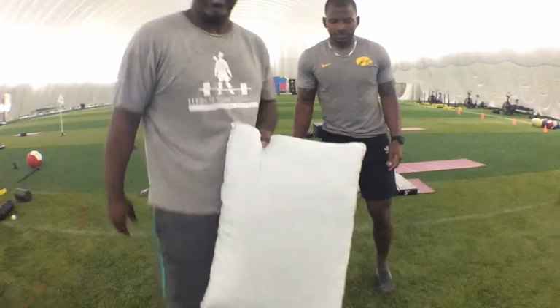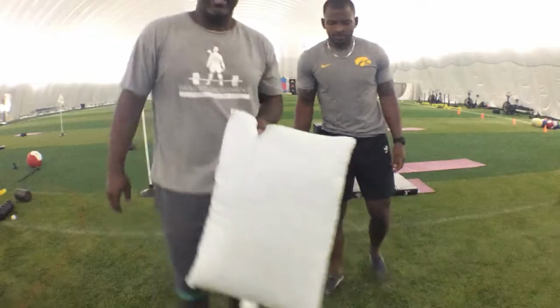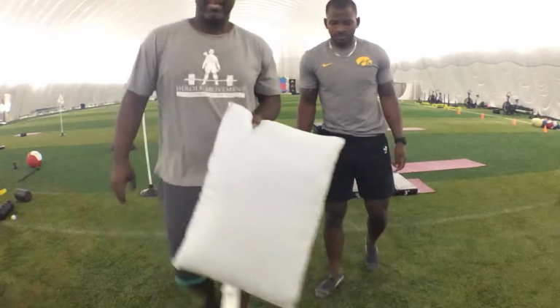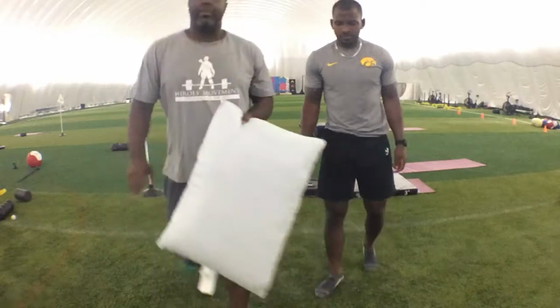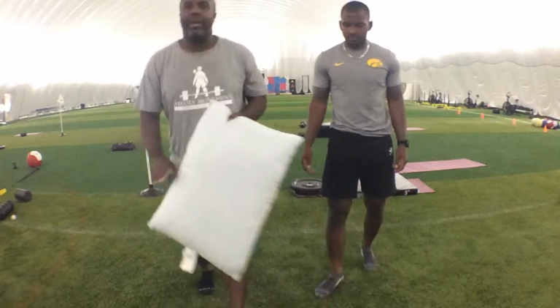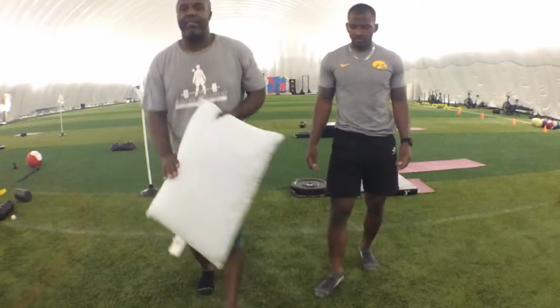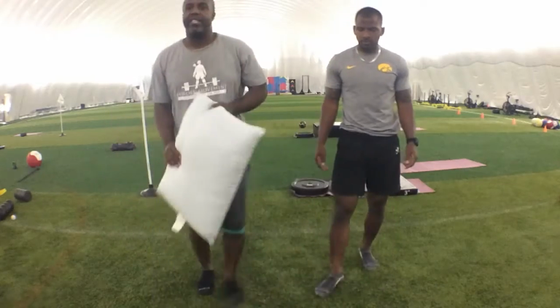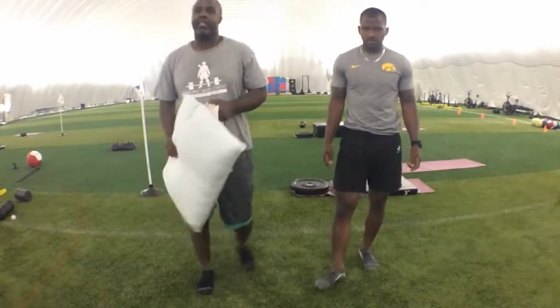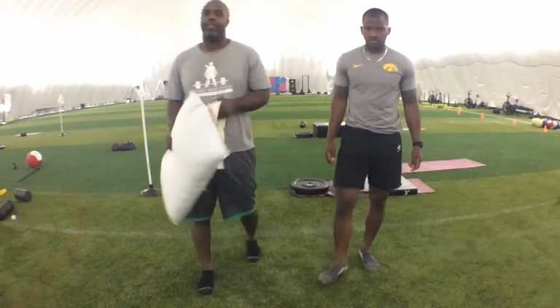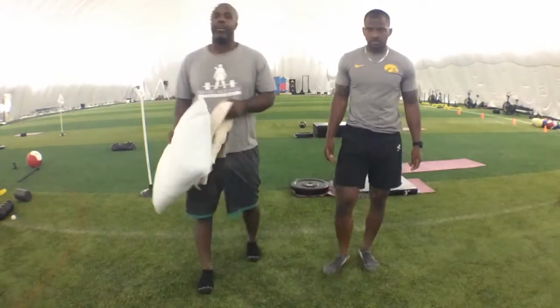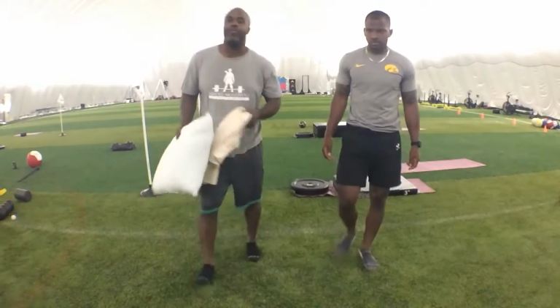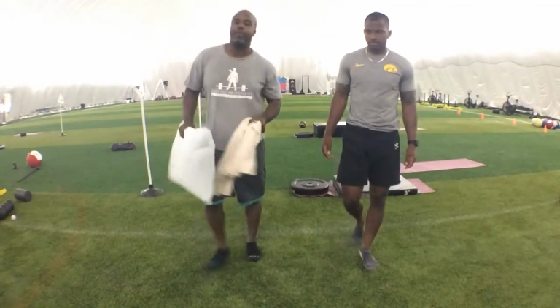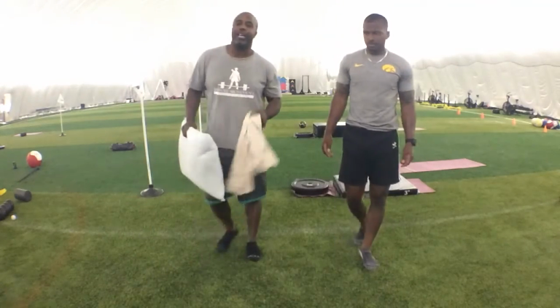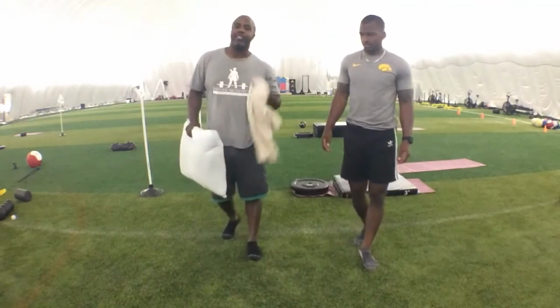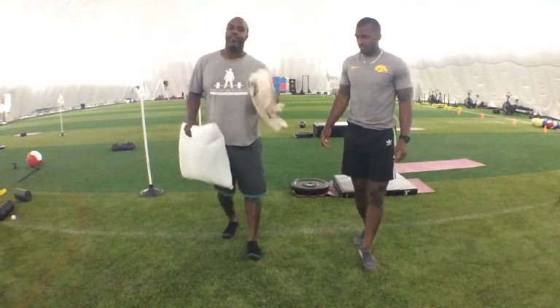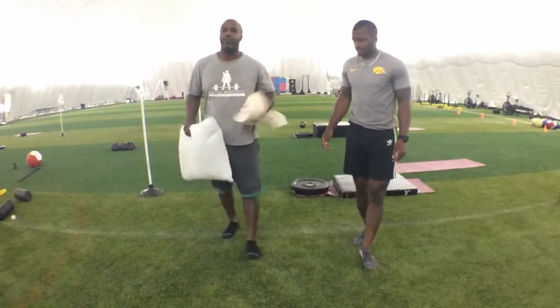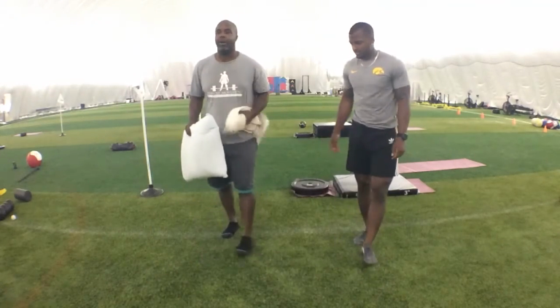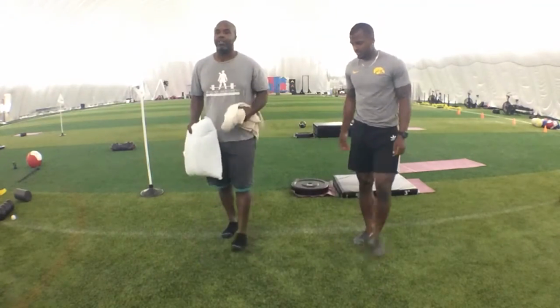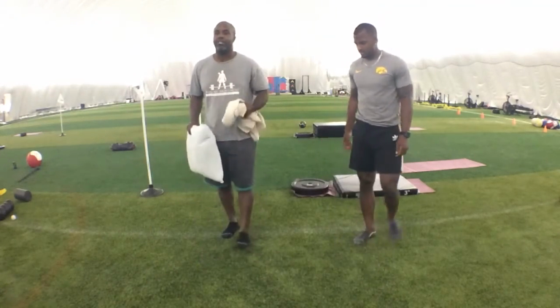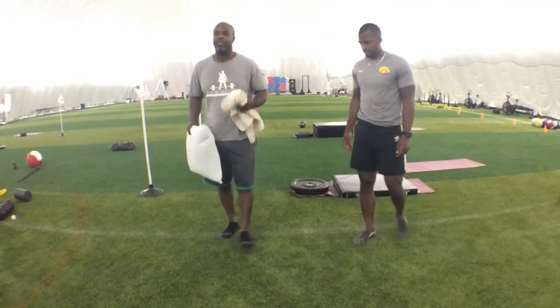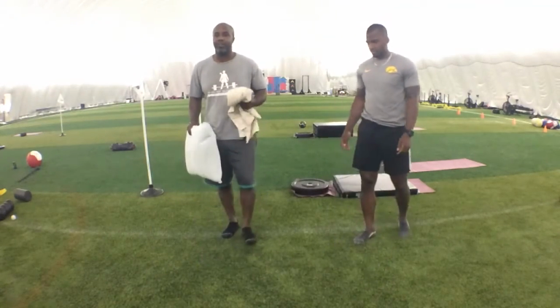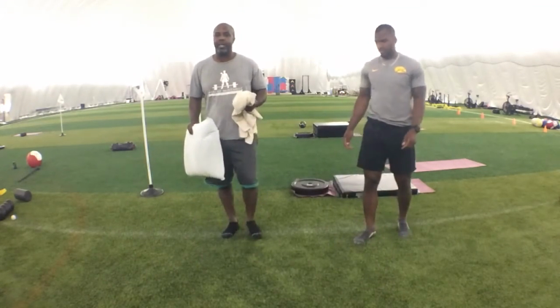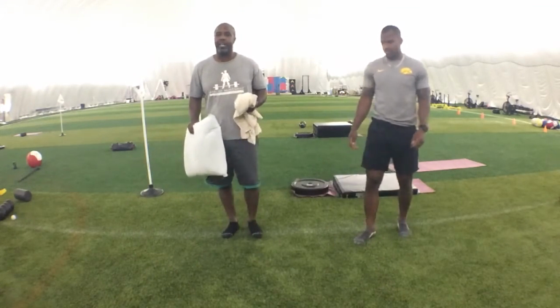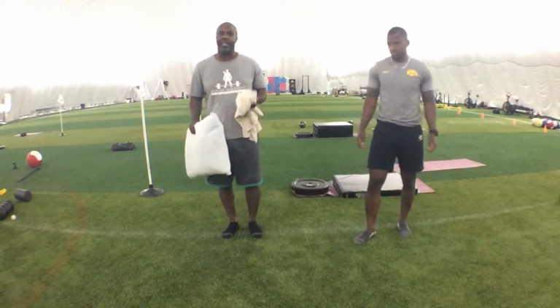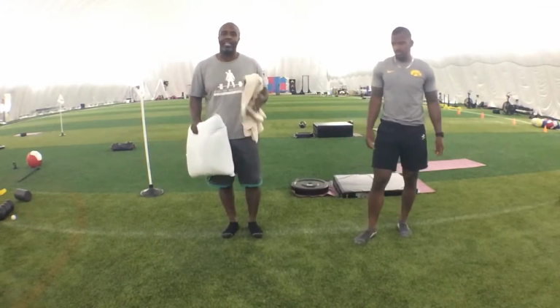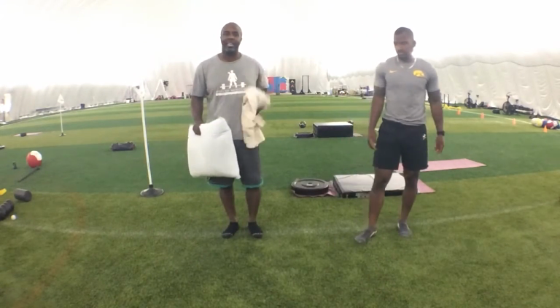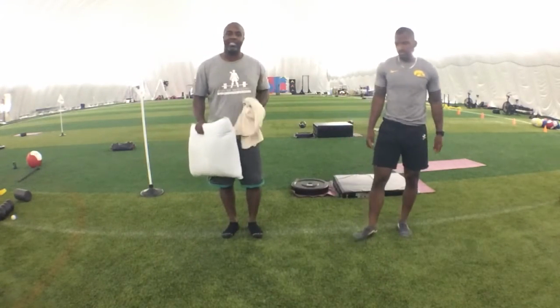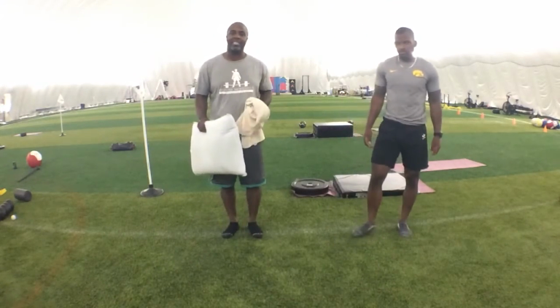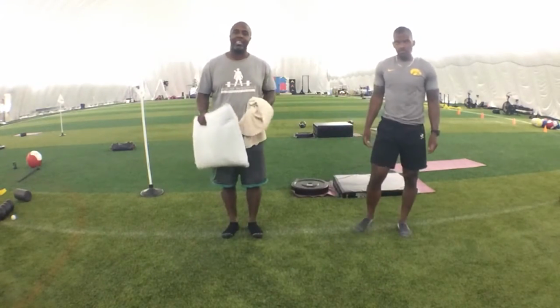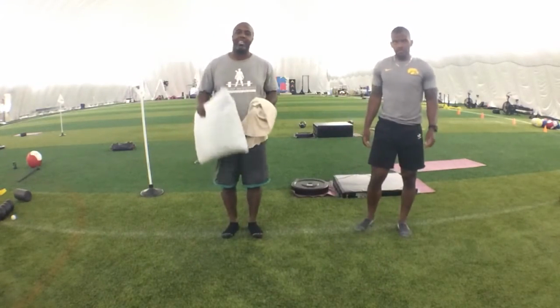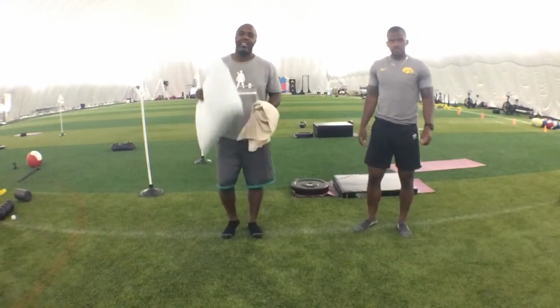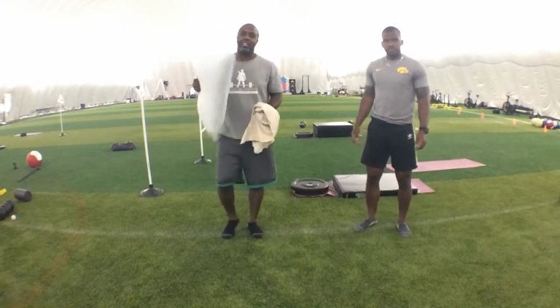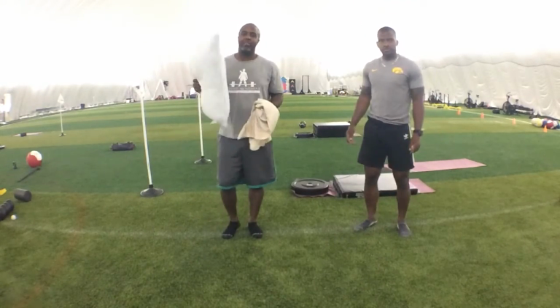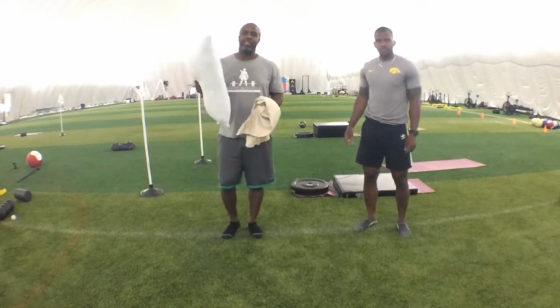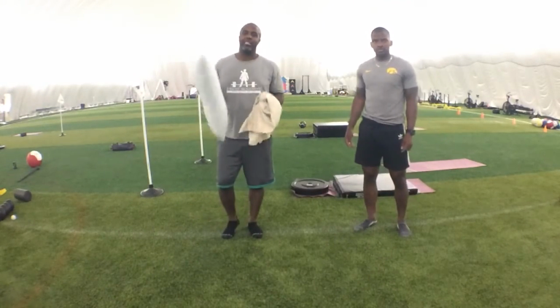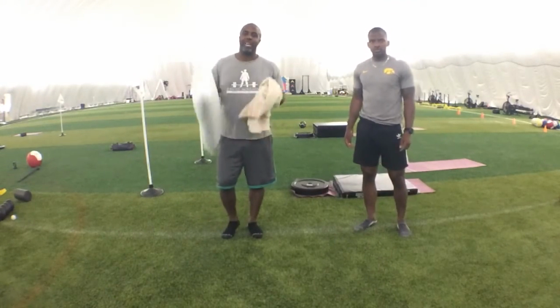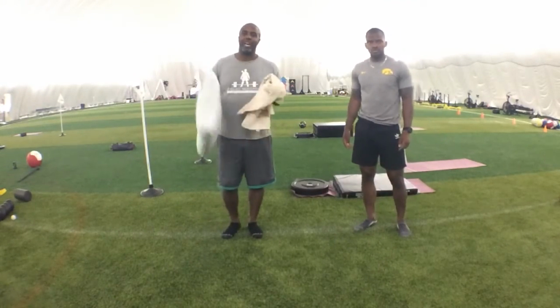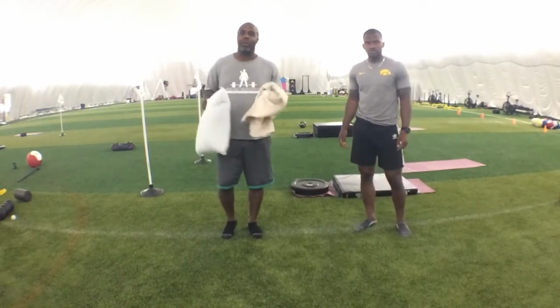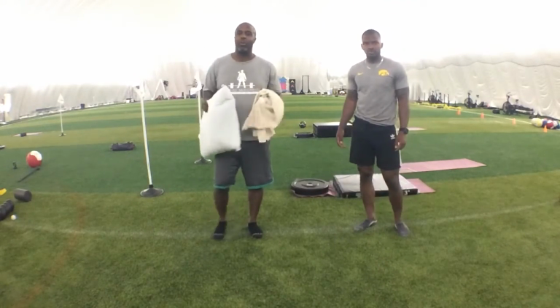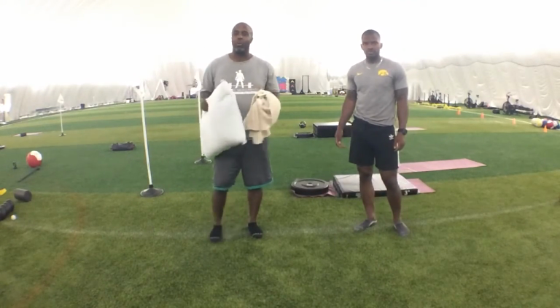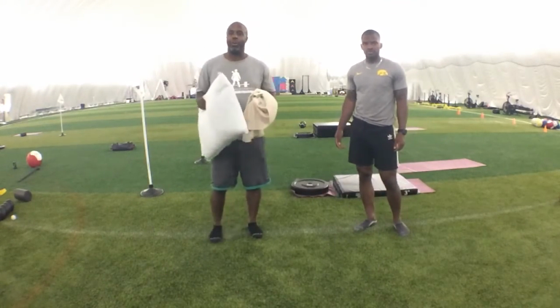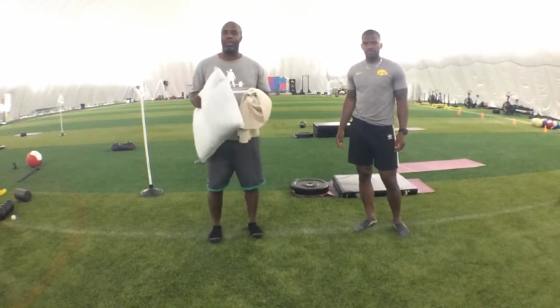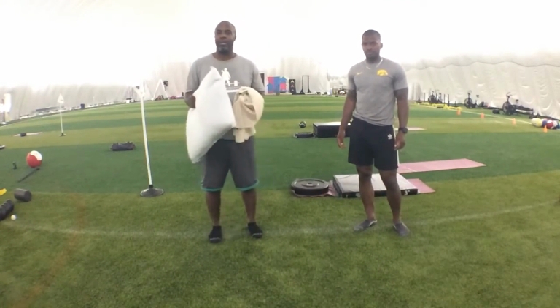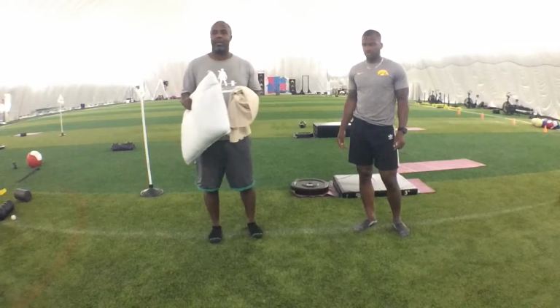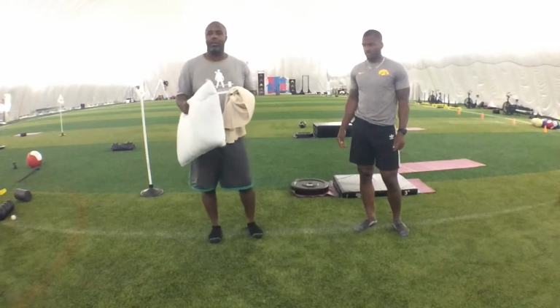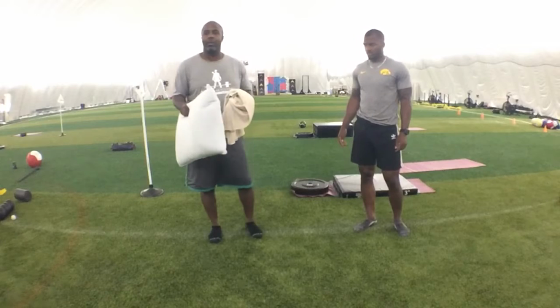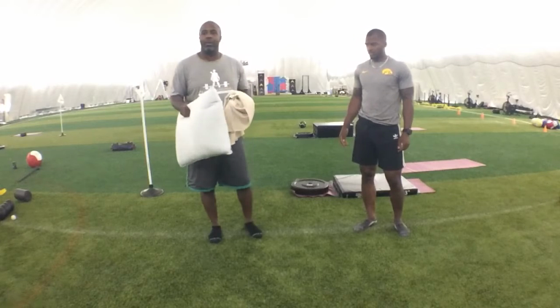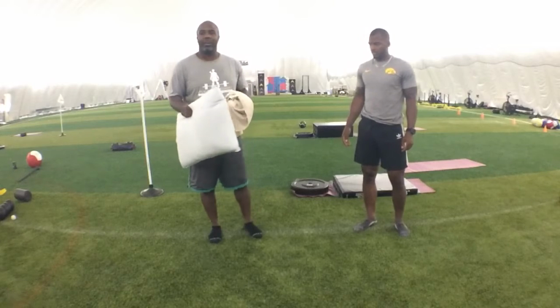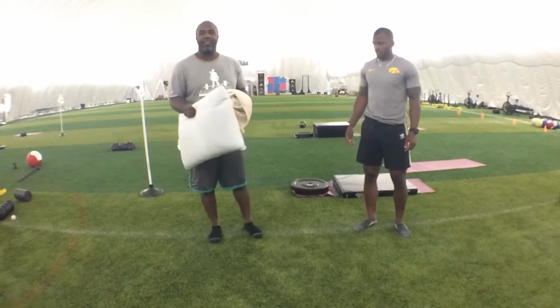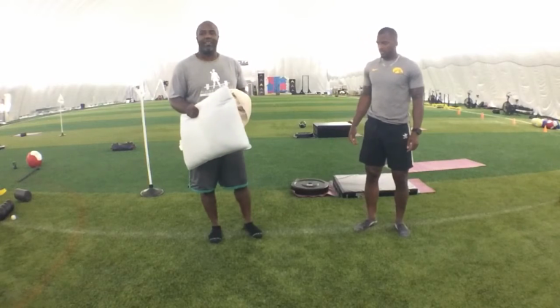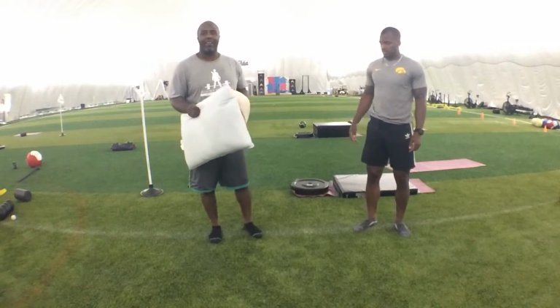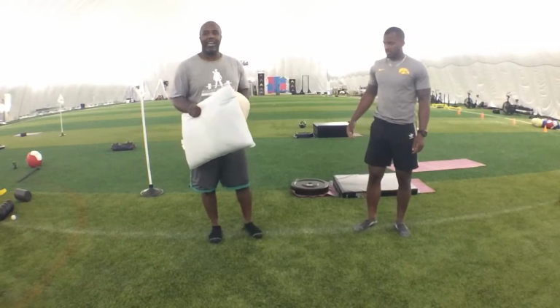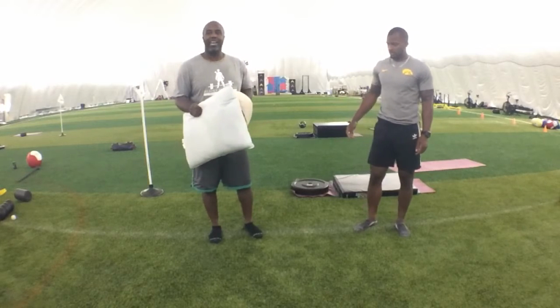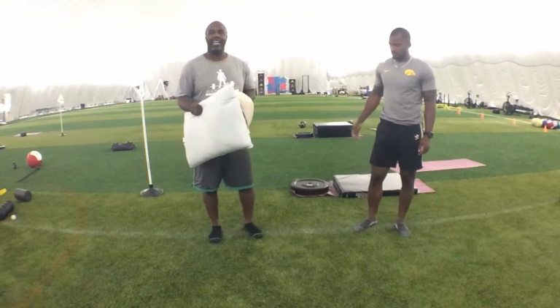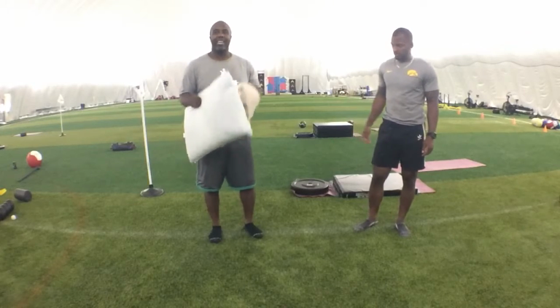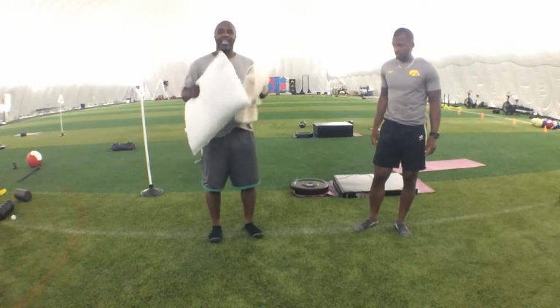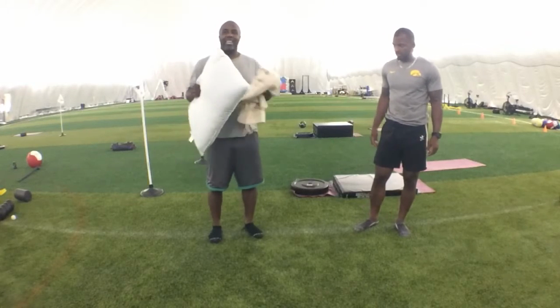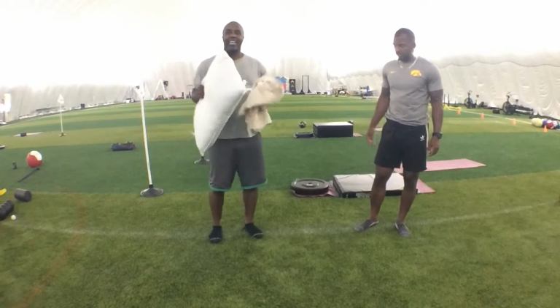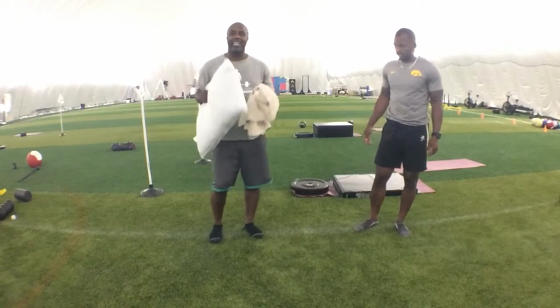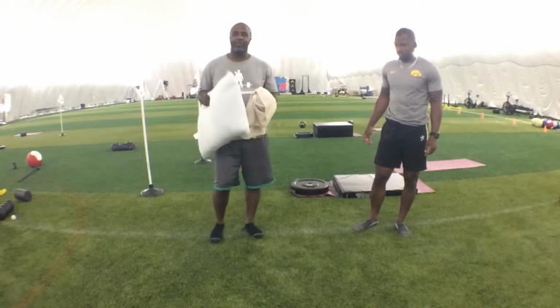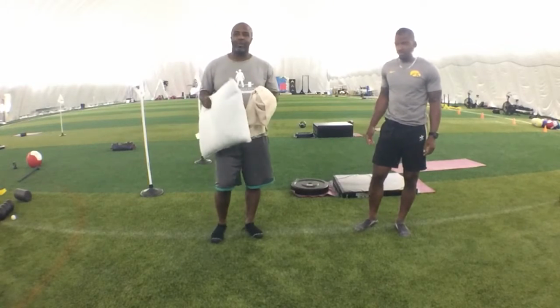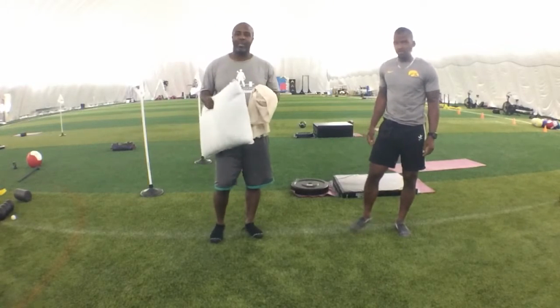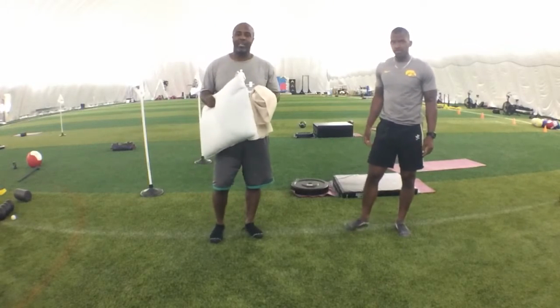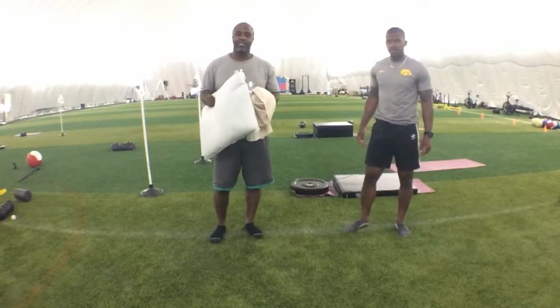Hey Thriving Nation, here we go for Part 3 in Day-C. You need a towel or a pillow, and that's what we're going to need.